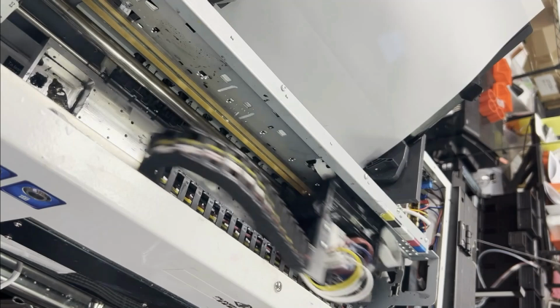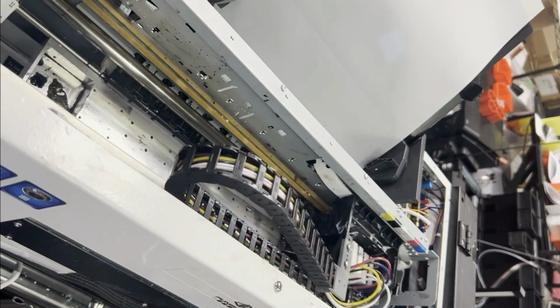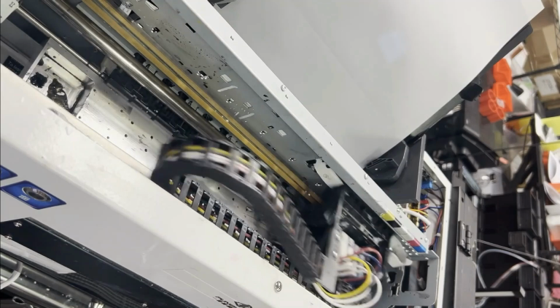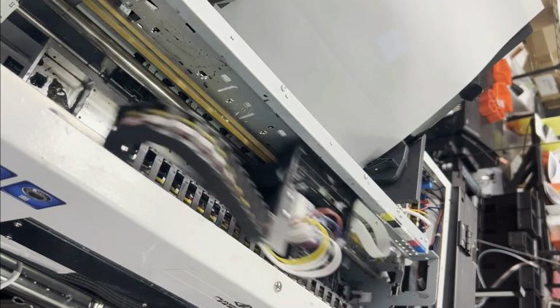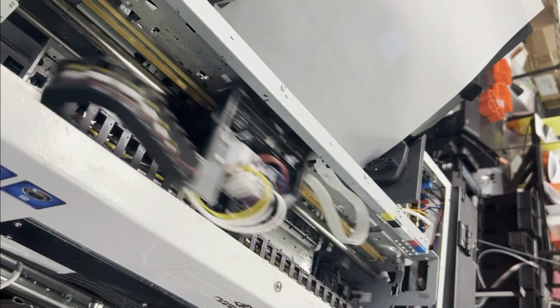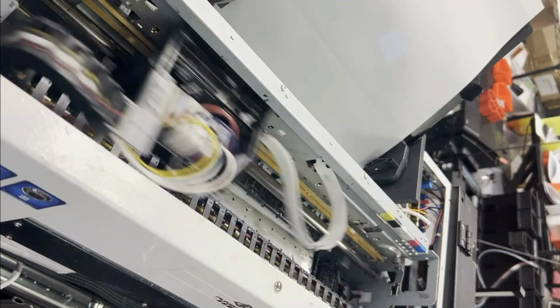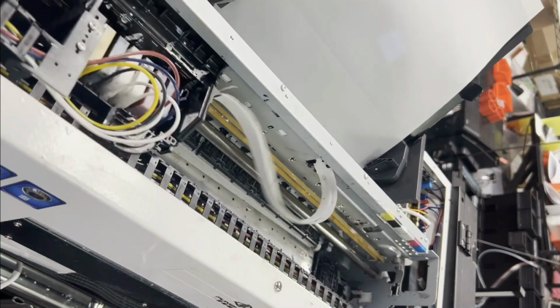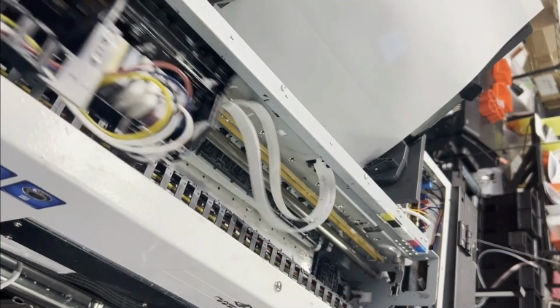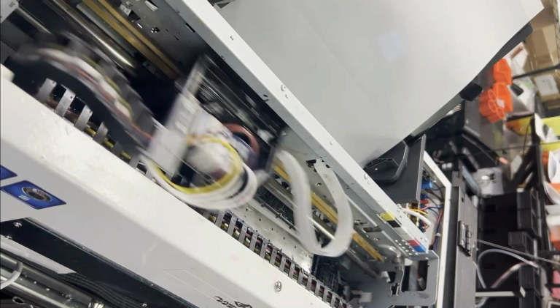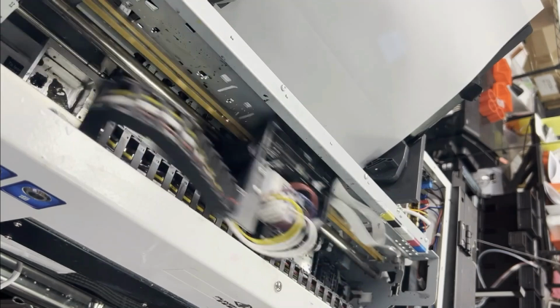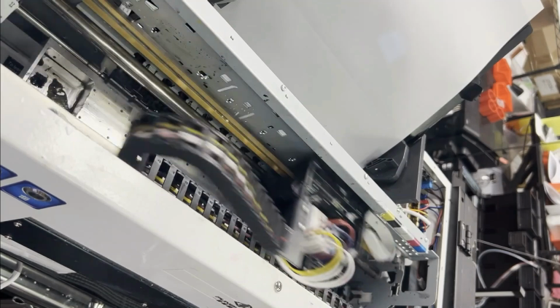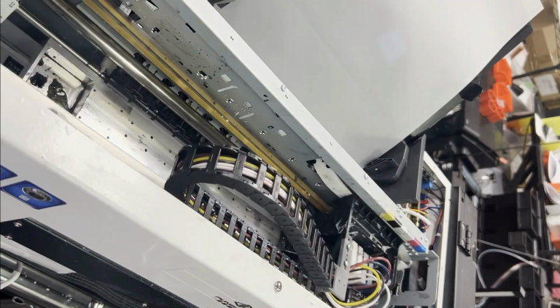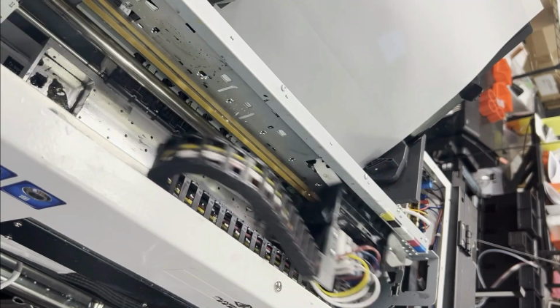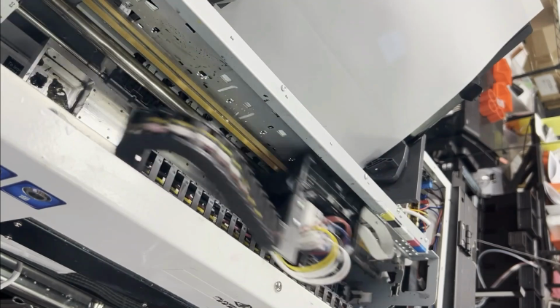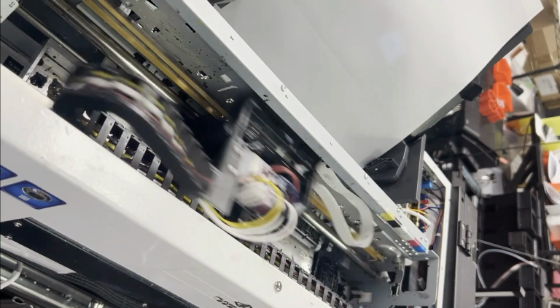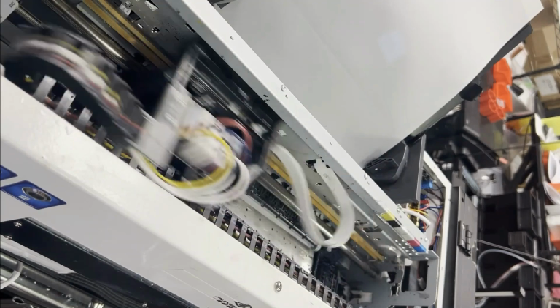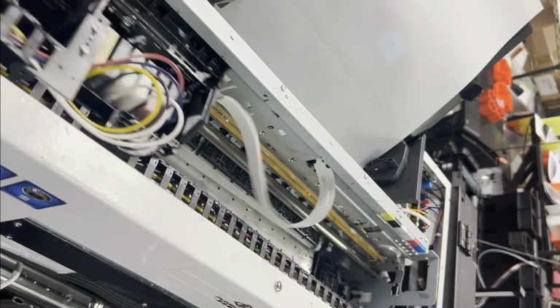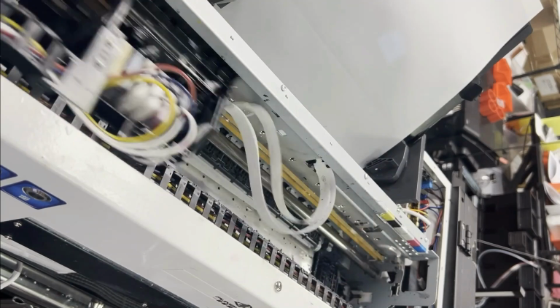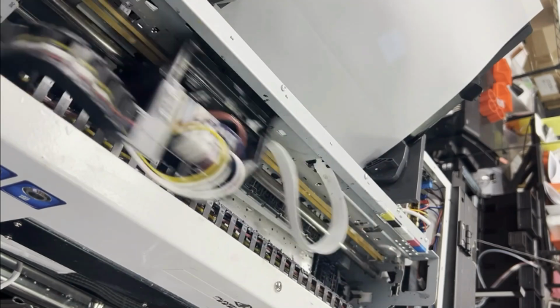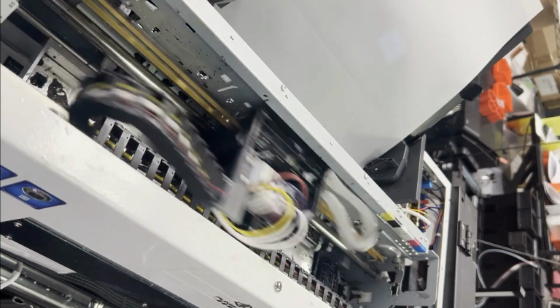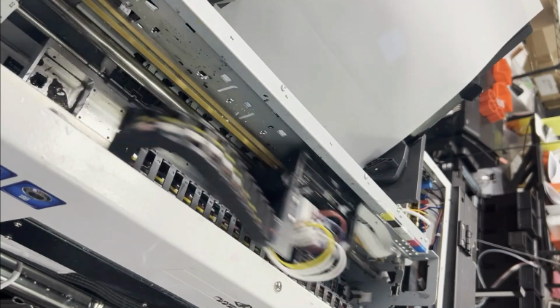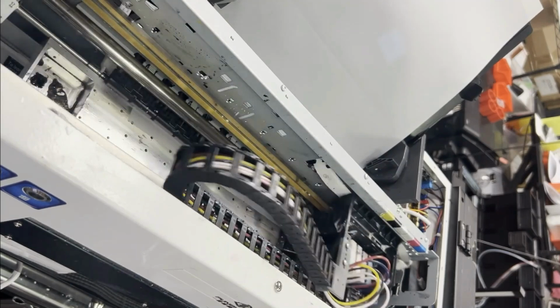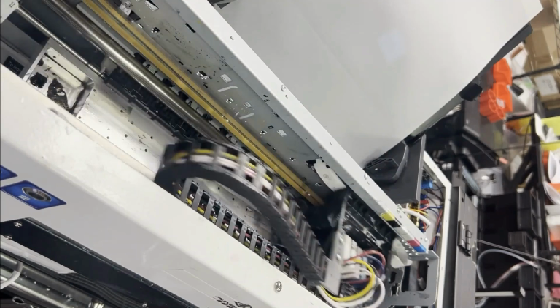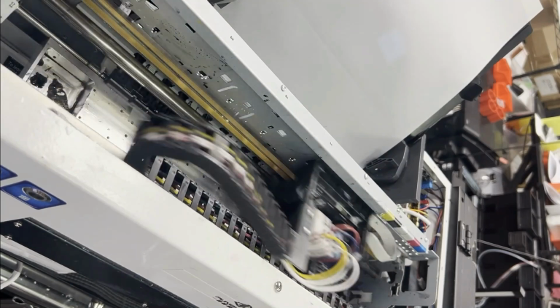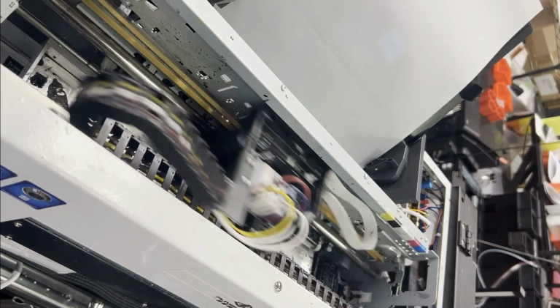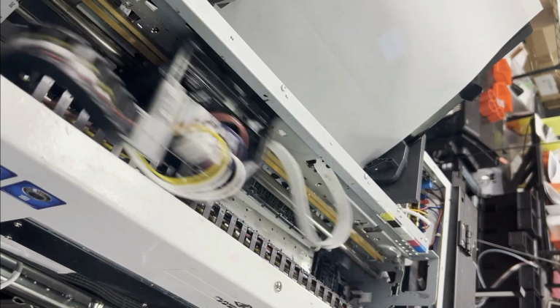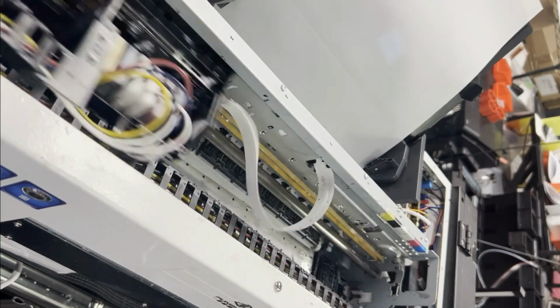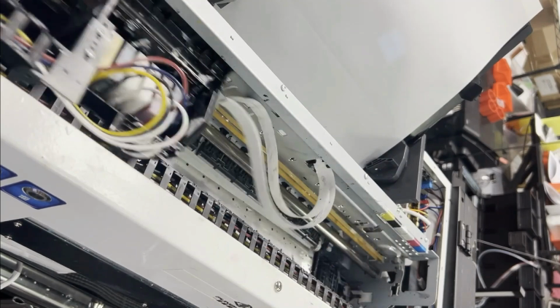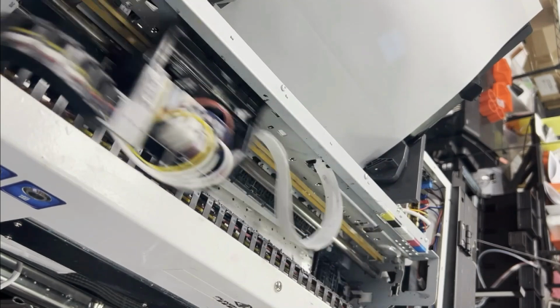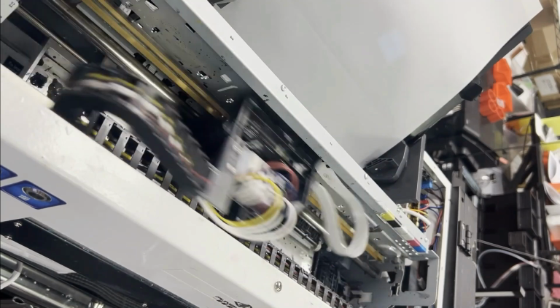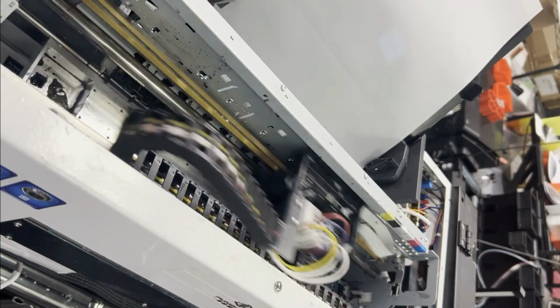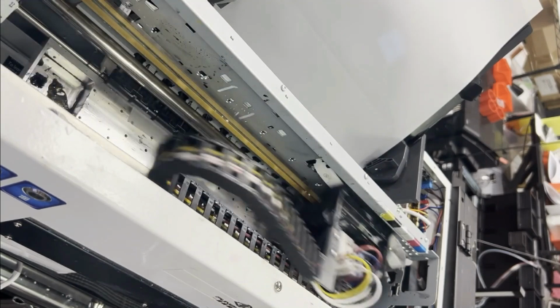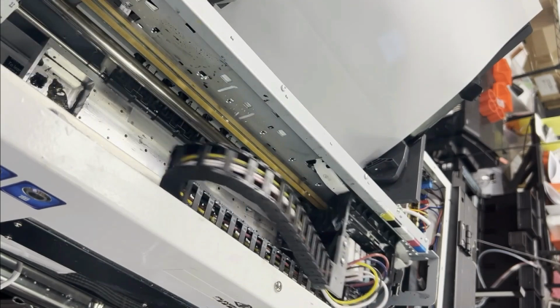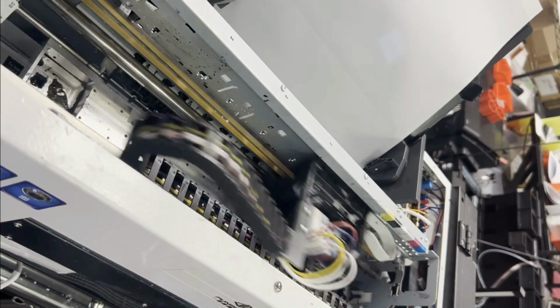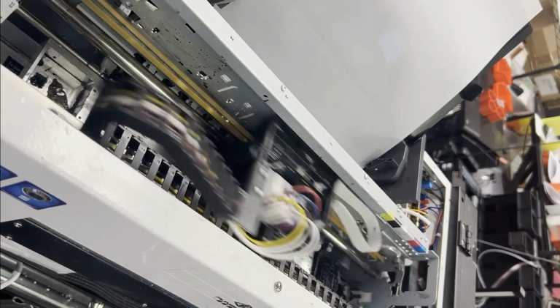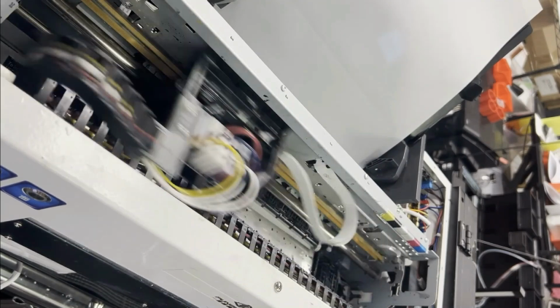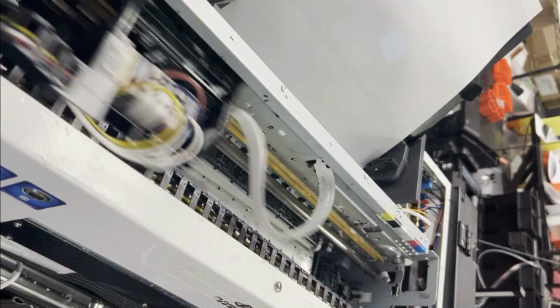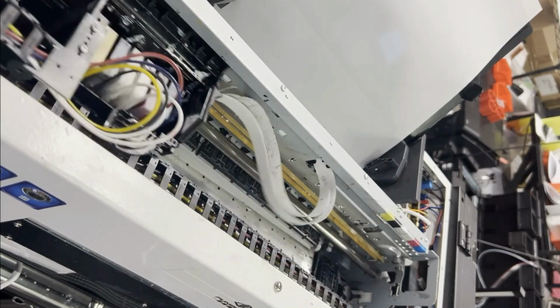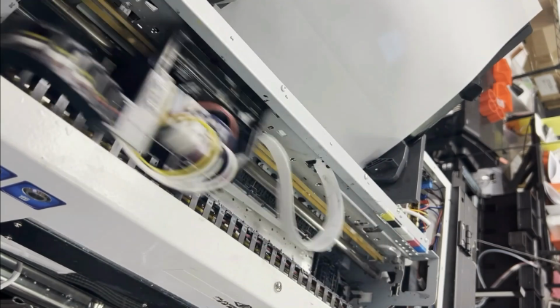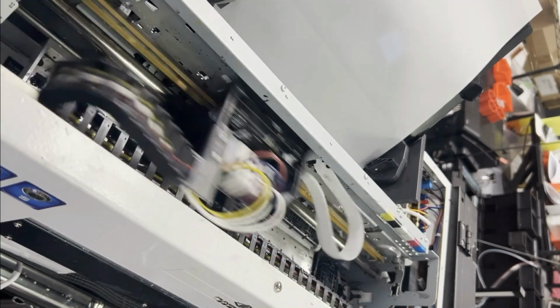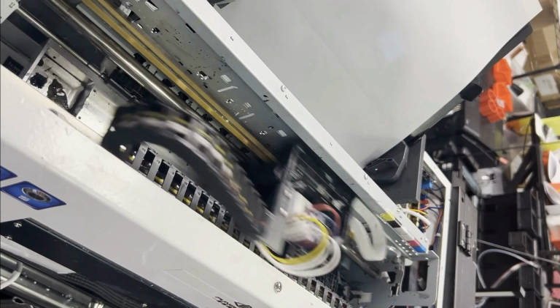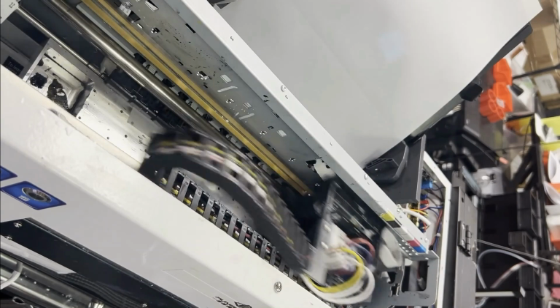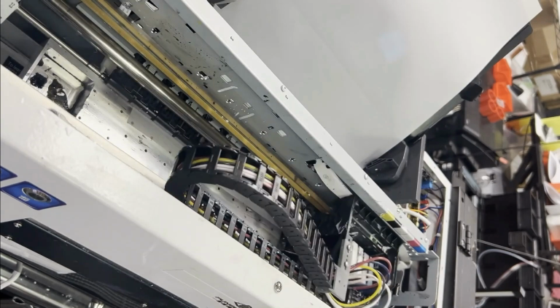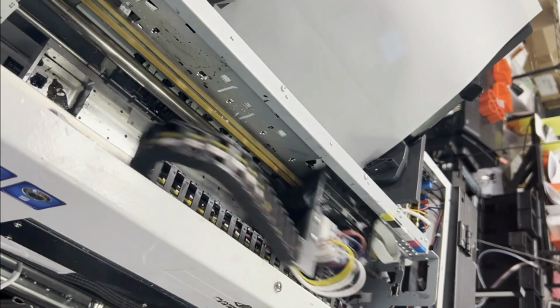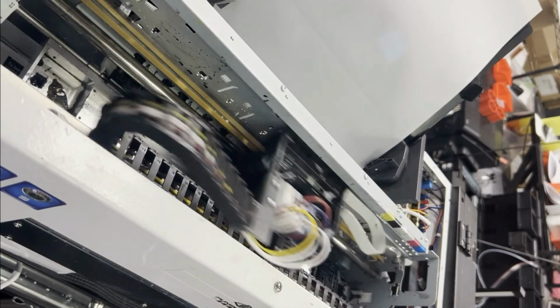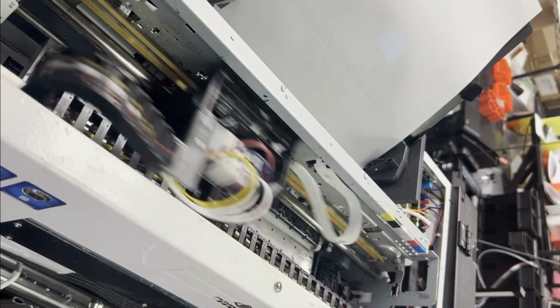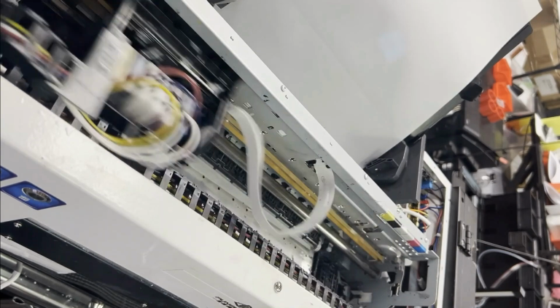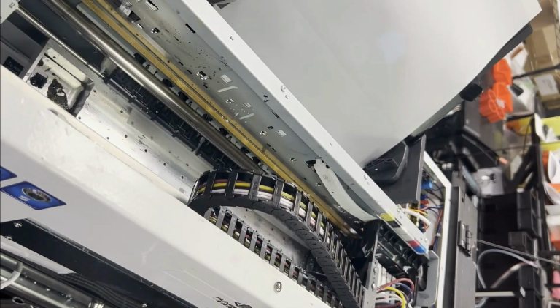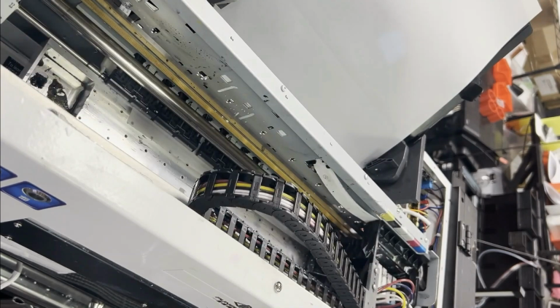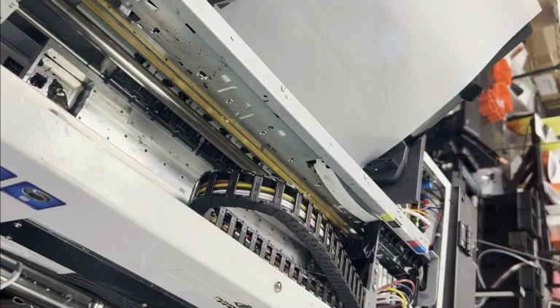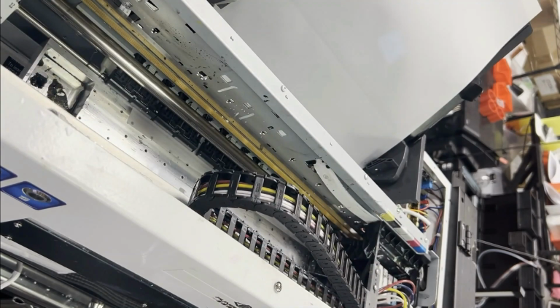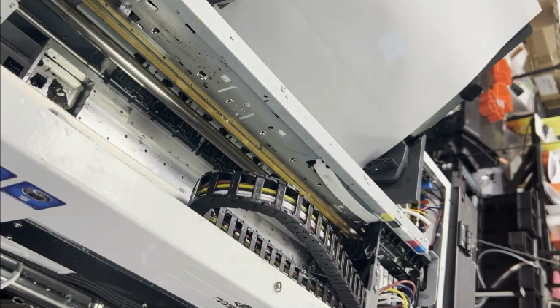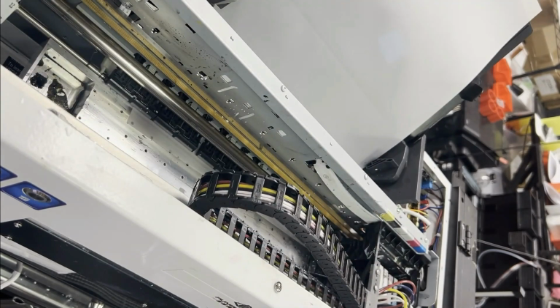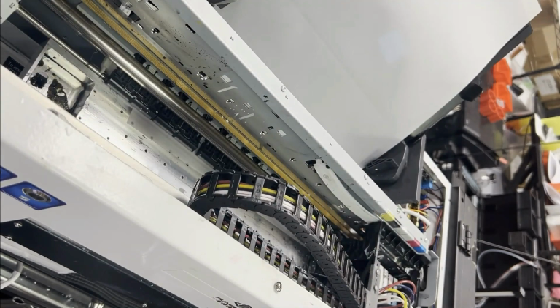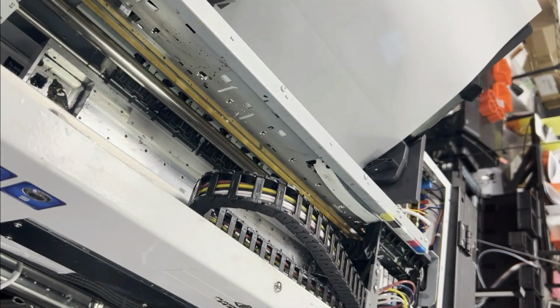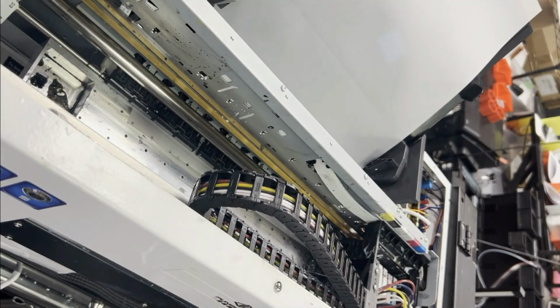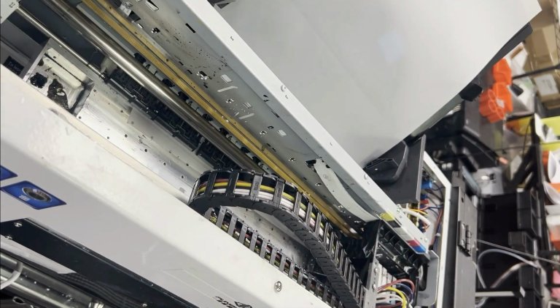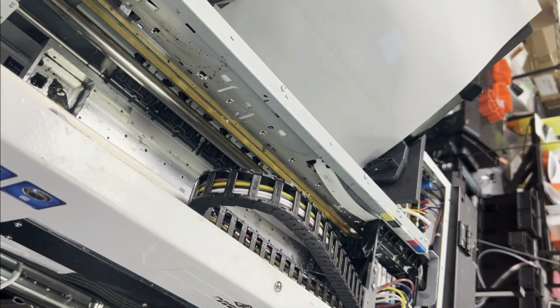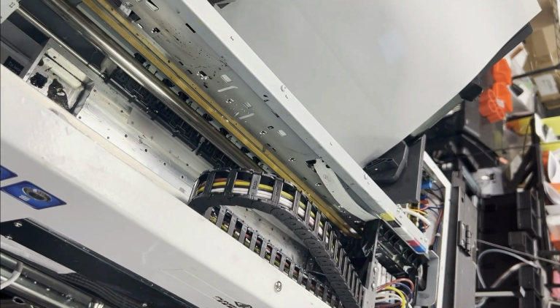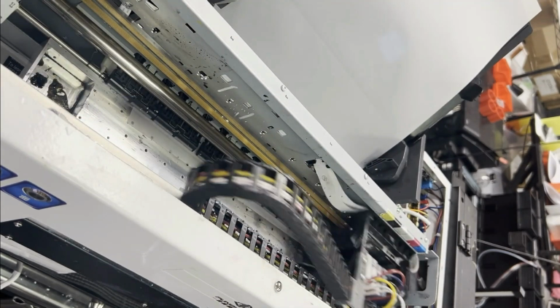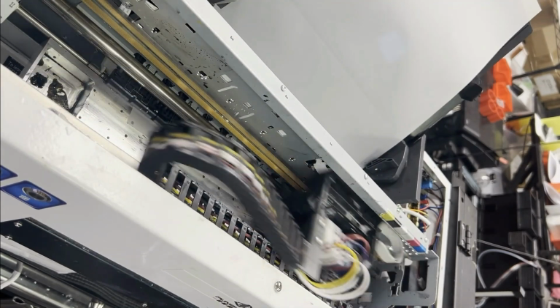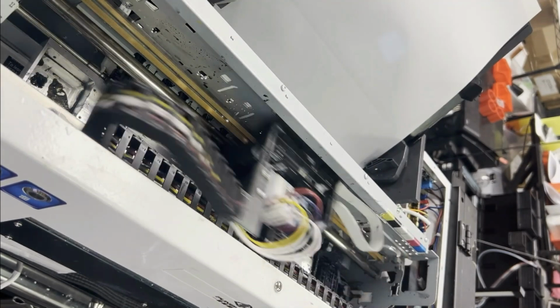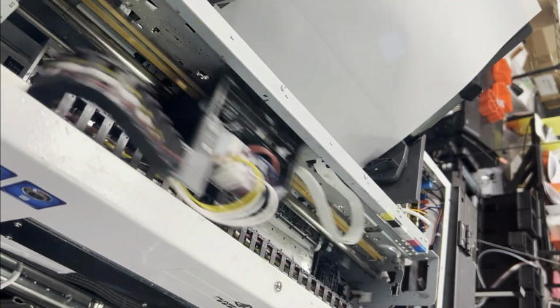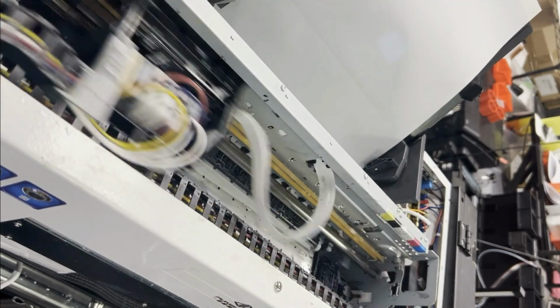Hey guys, it's Kevin. Today I'm going to show you how to install a drag chain to have DTF tubes more organized.